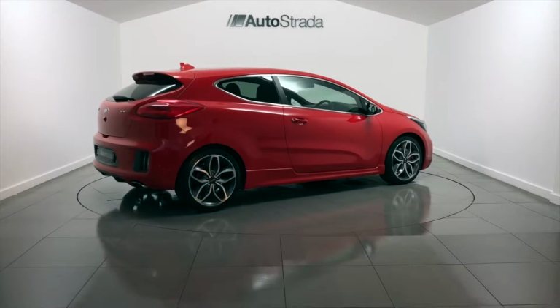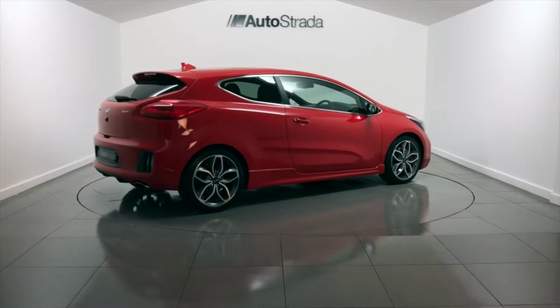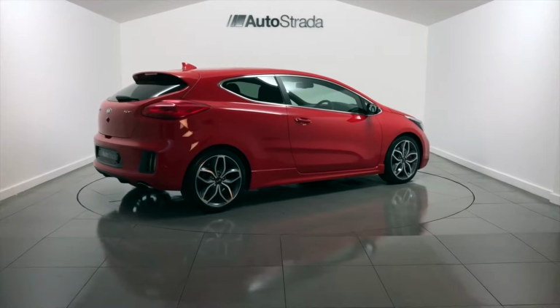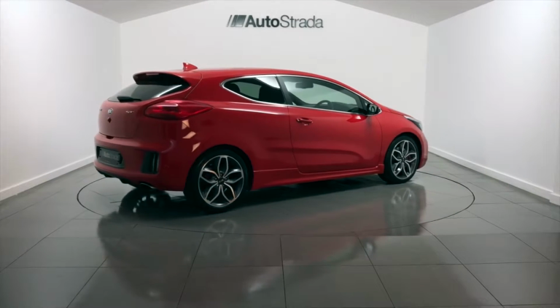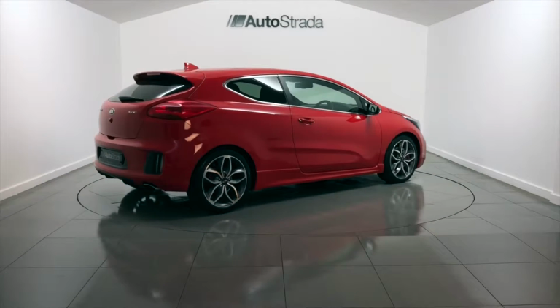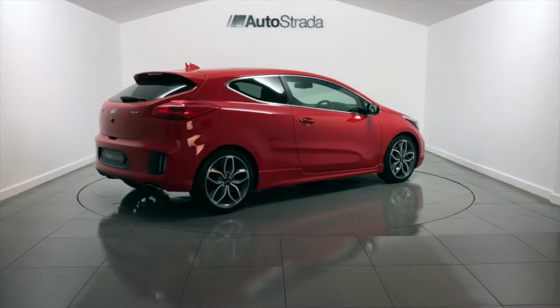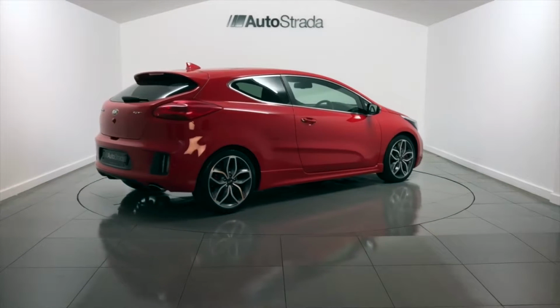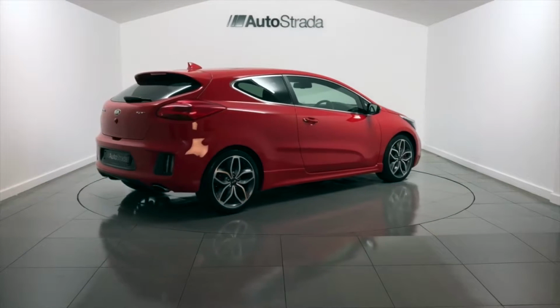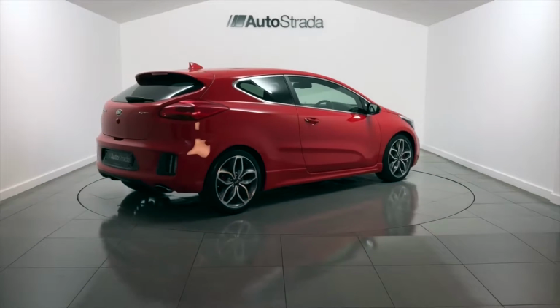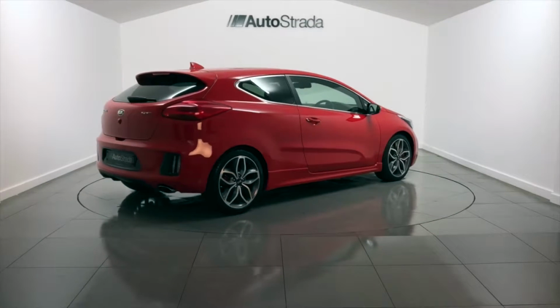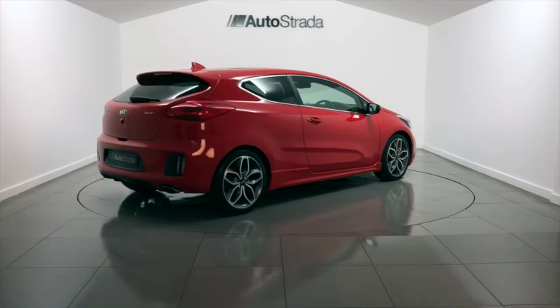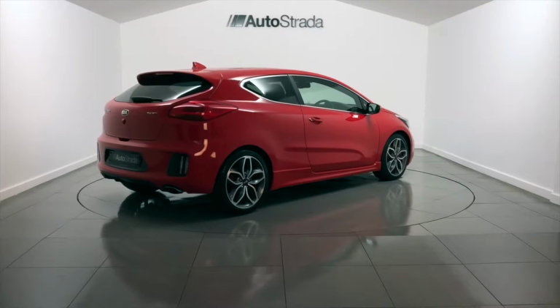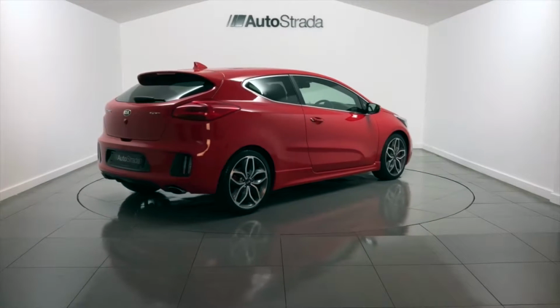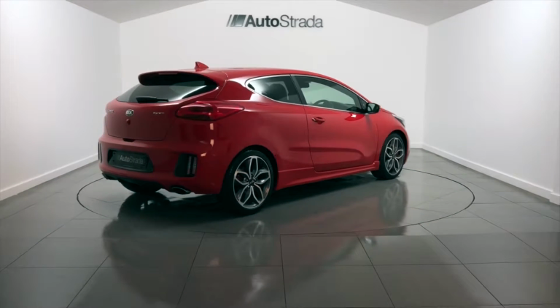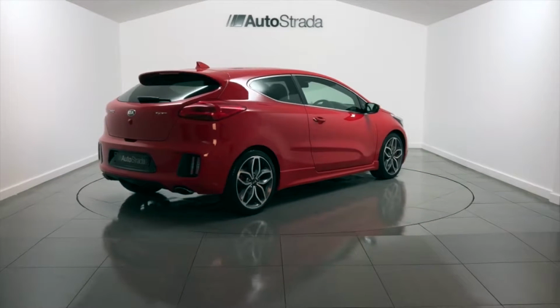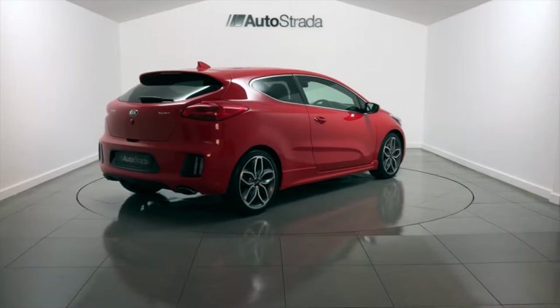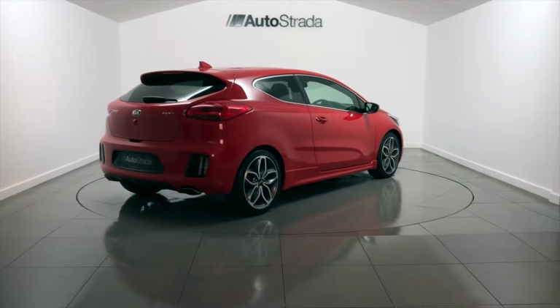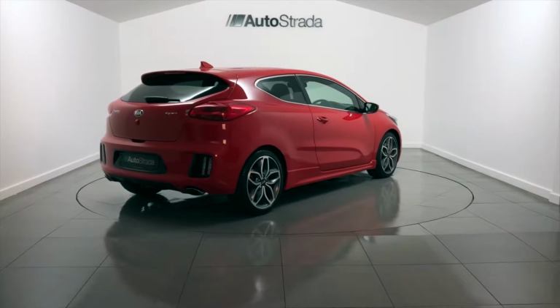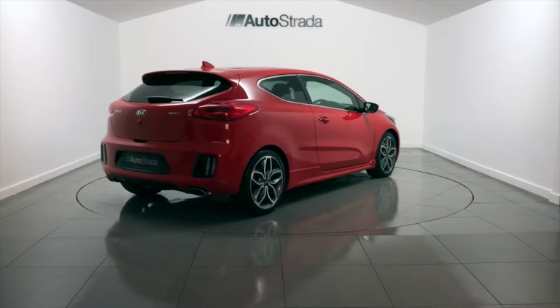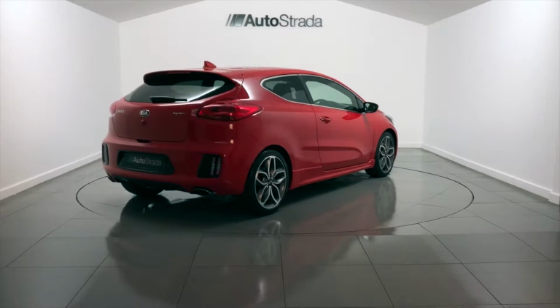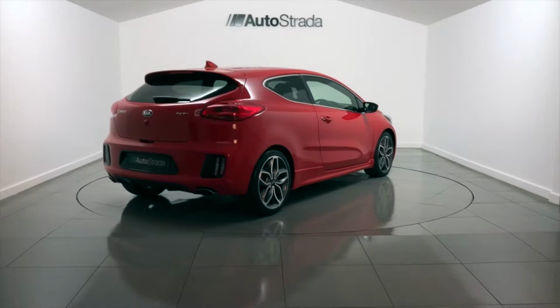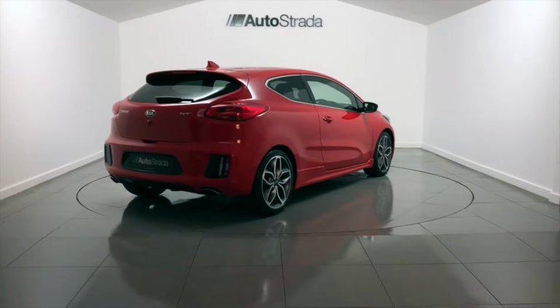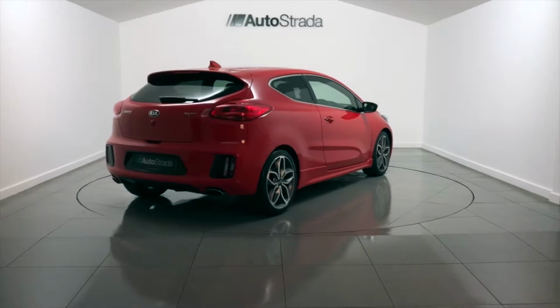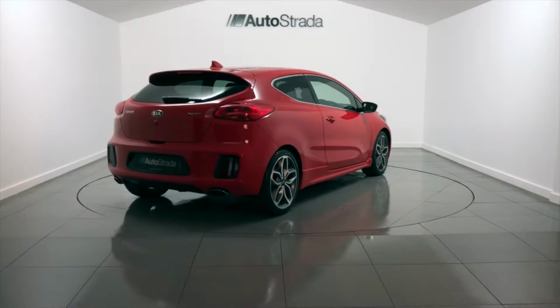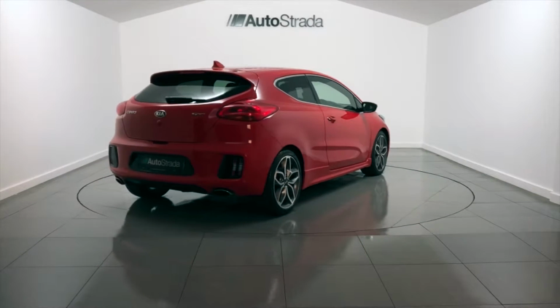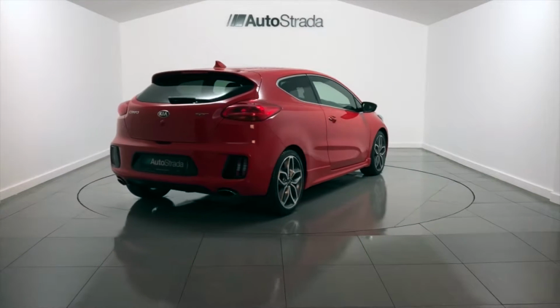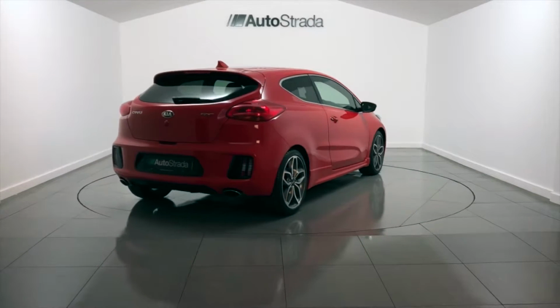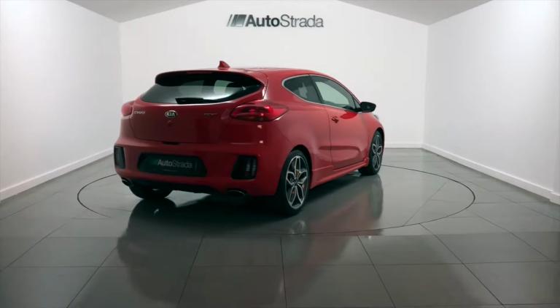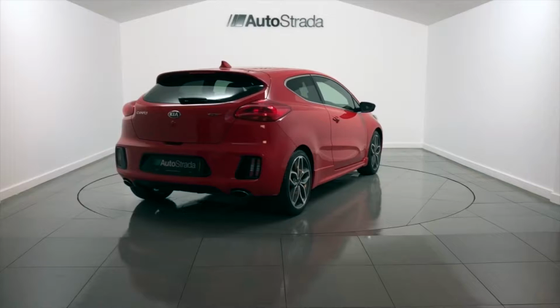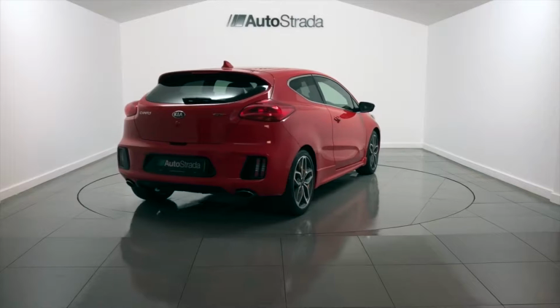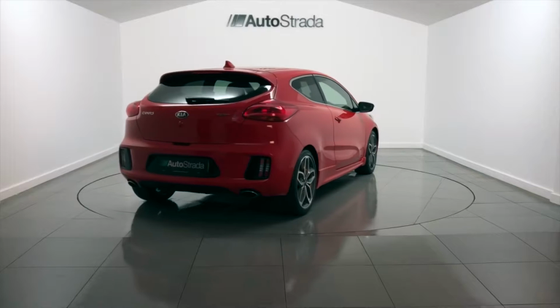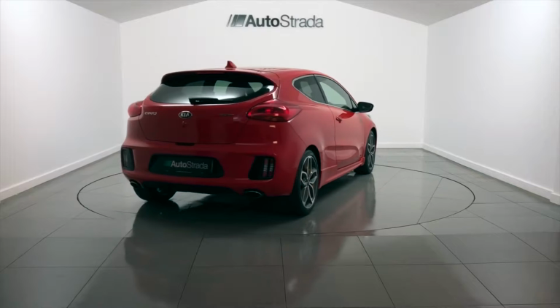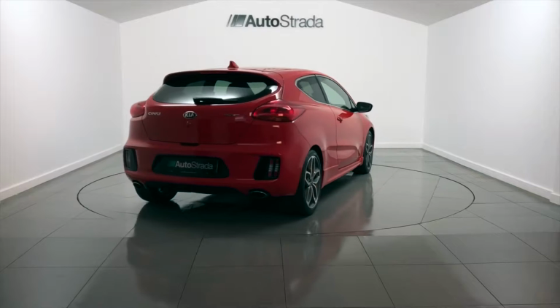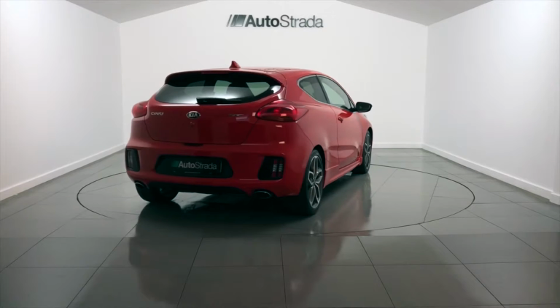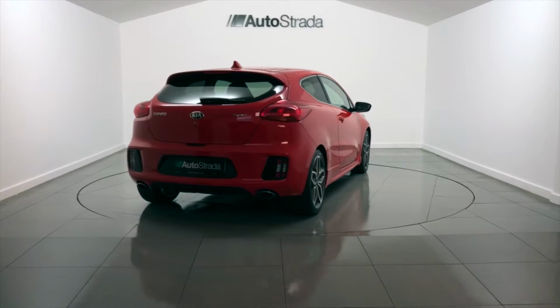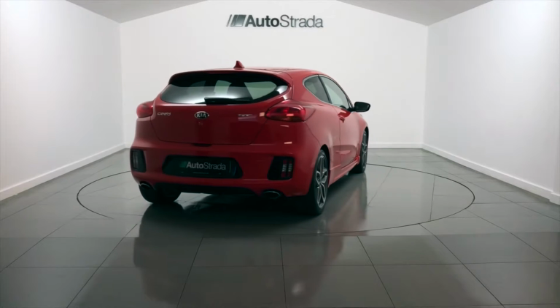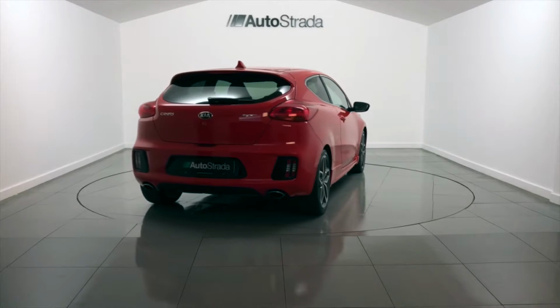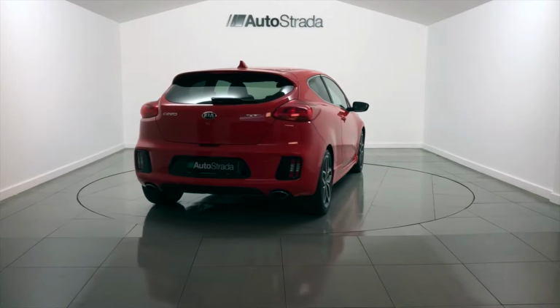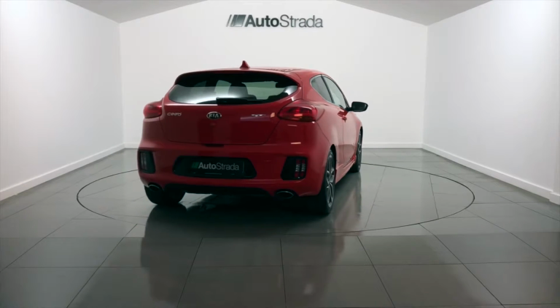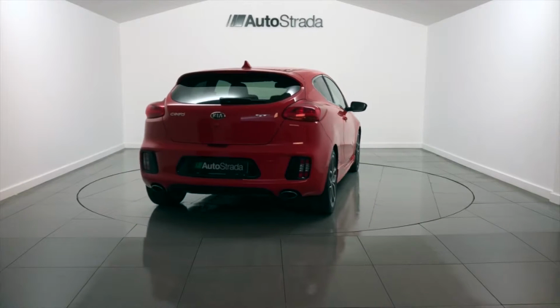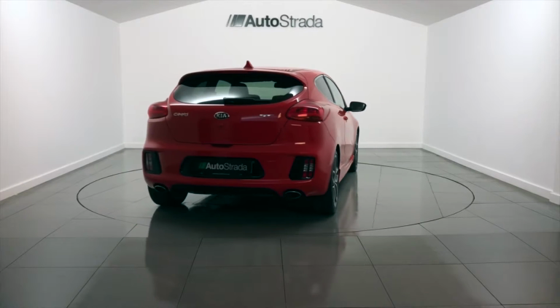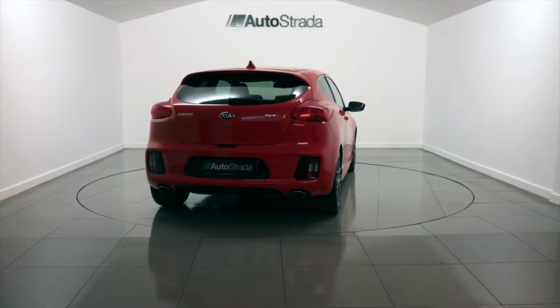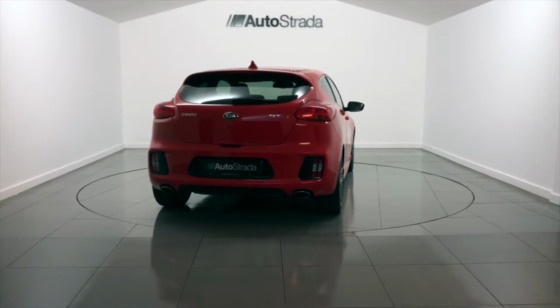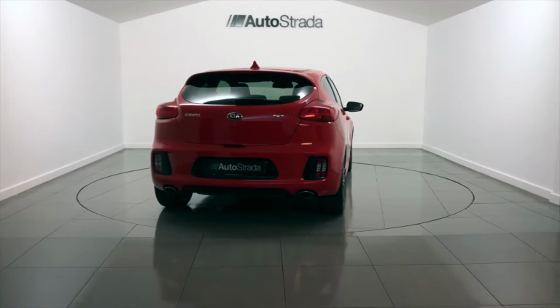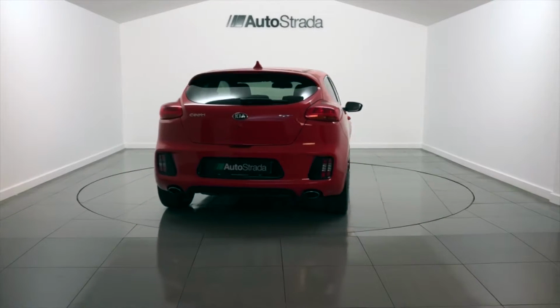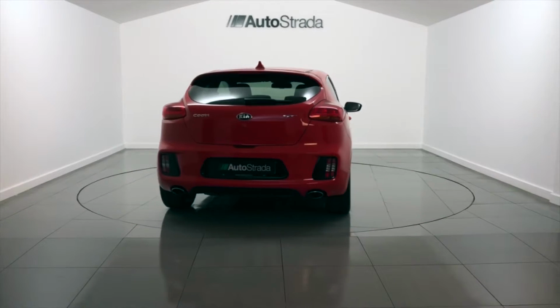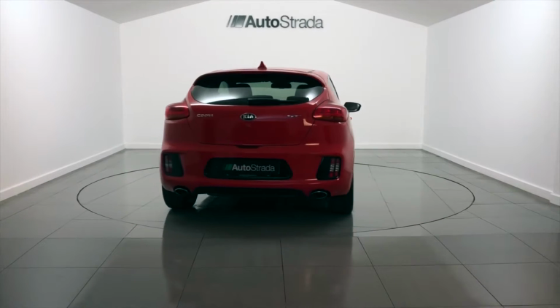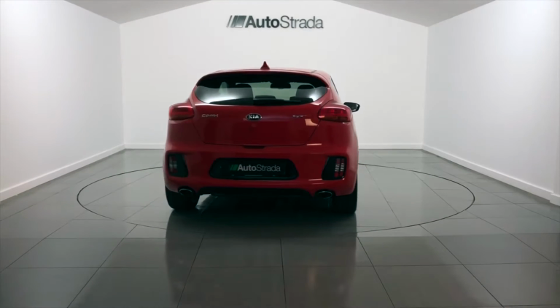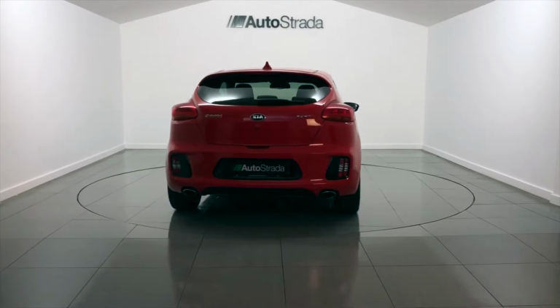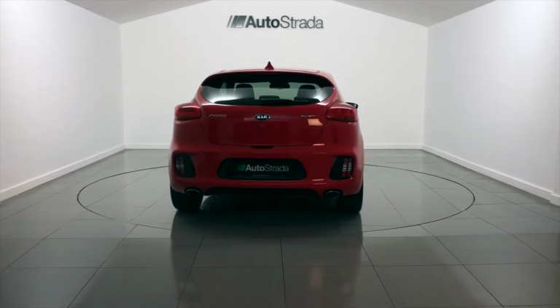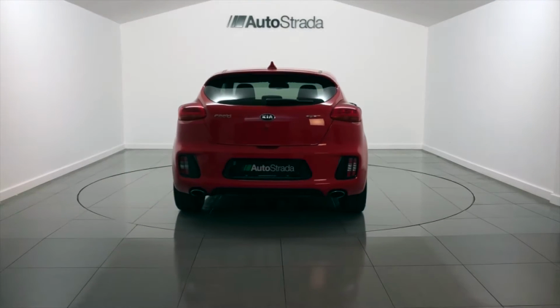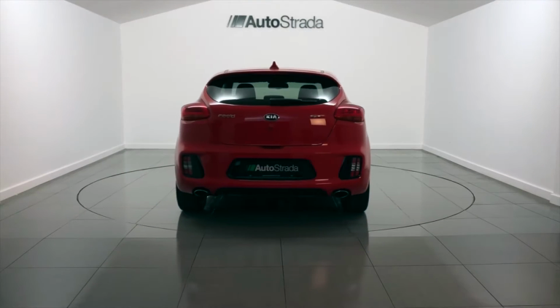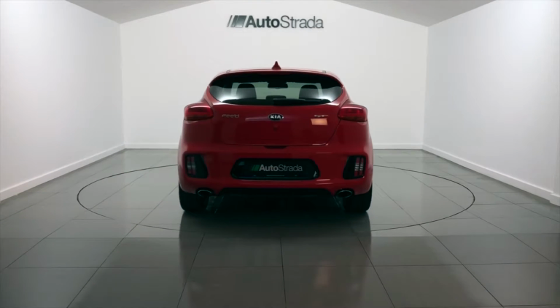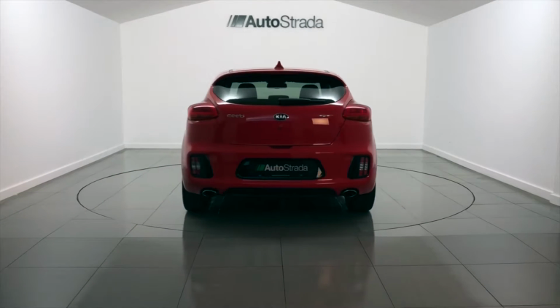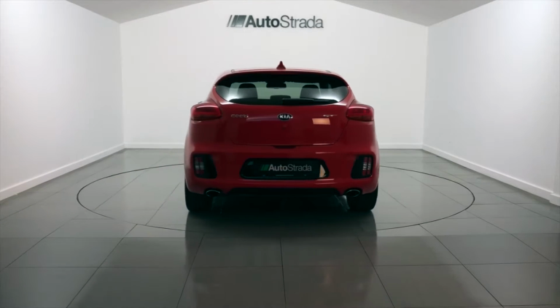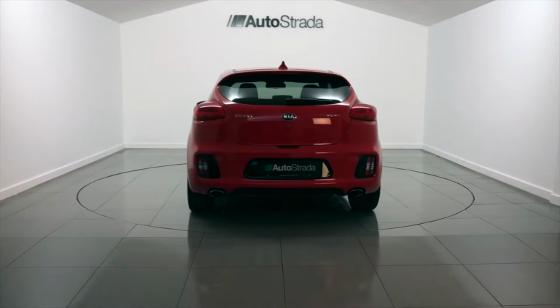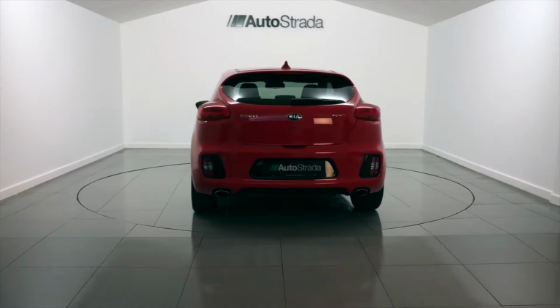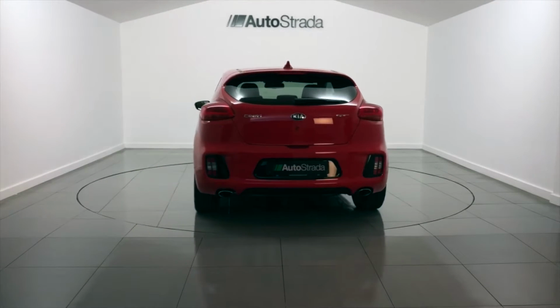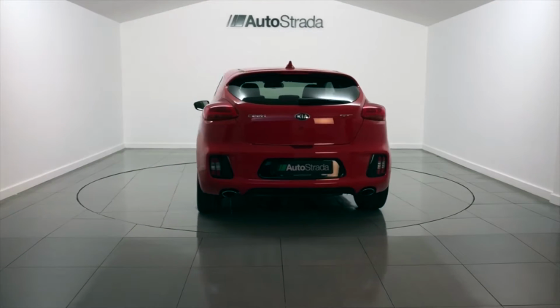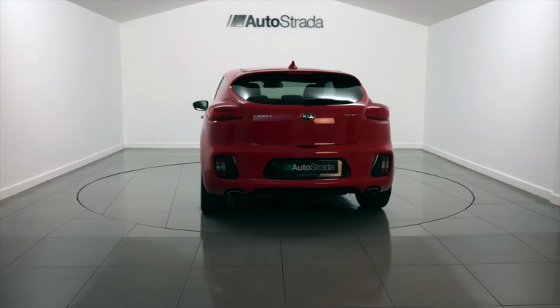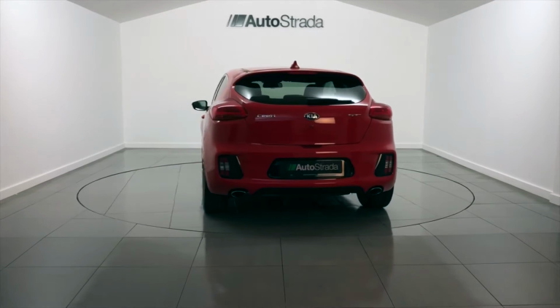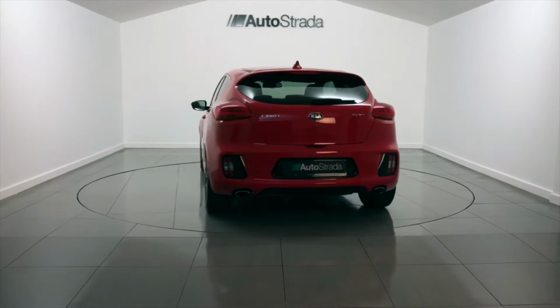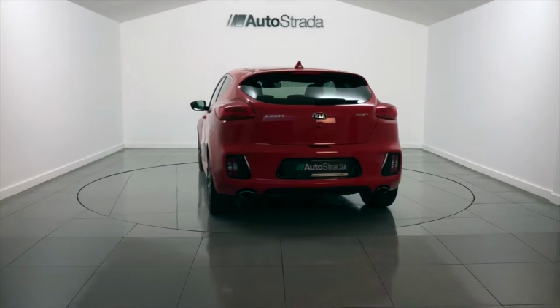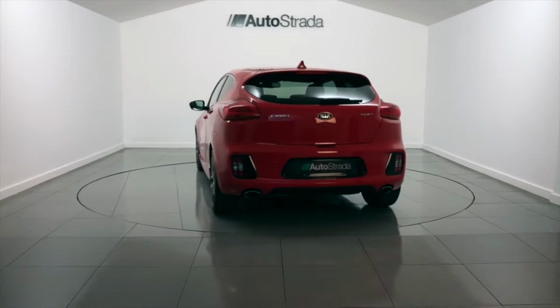This Kia's exterior is Track Red, with an interior featuring half-leather Recaro Sport seats with red stitching.